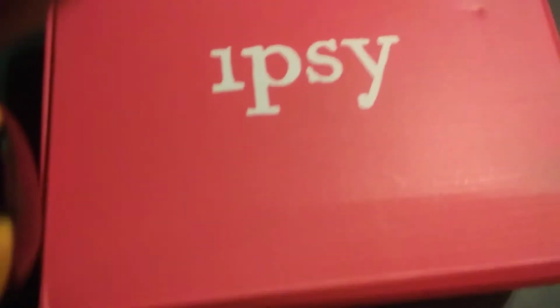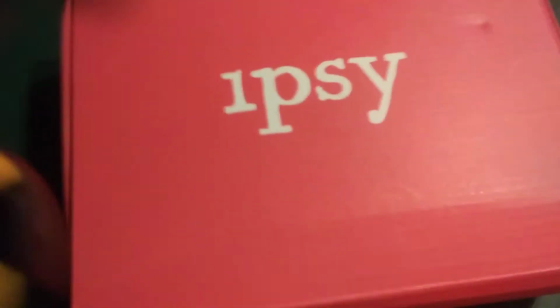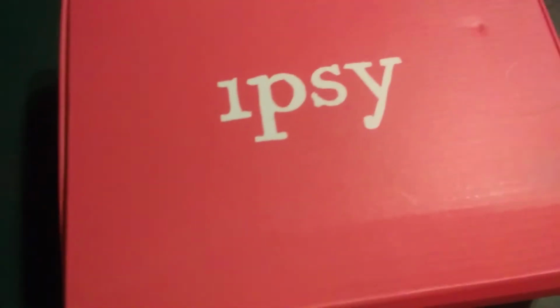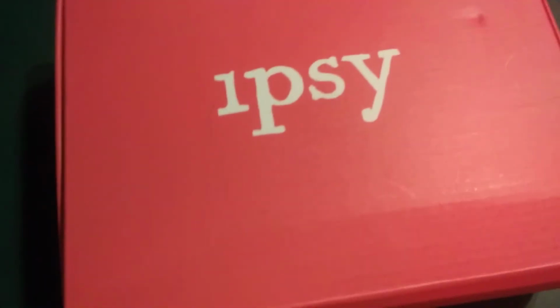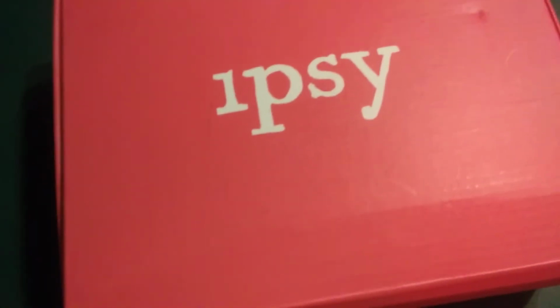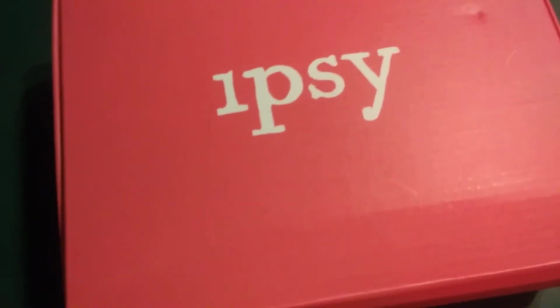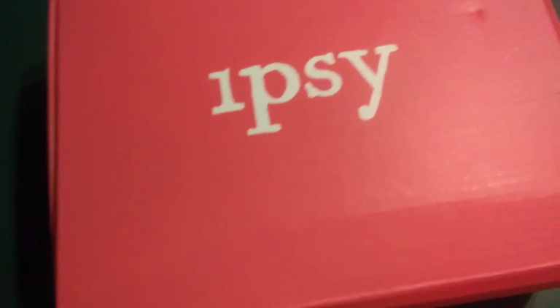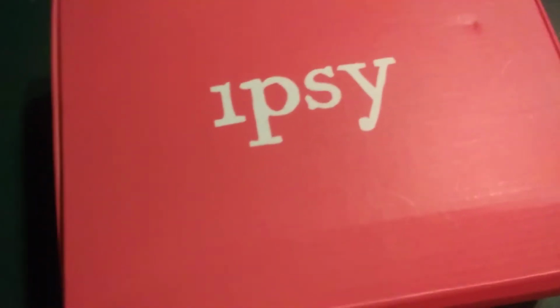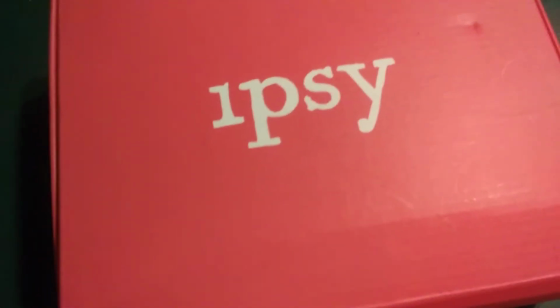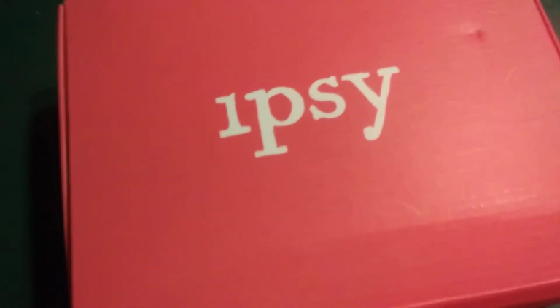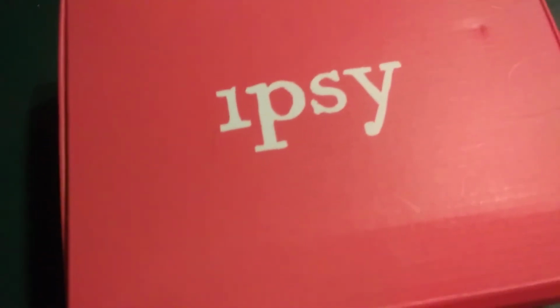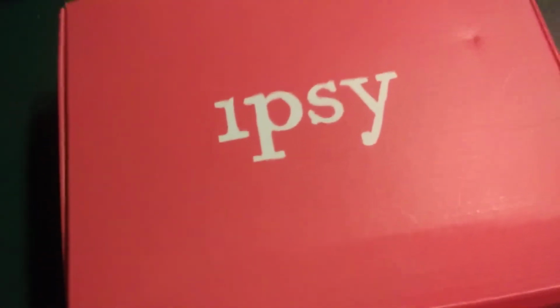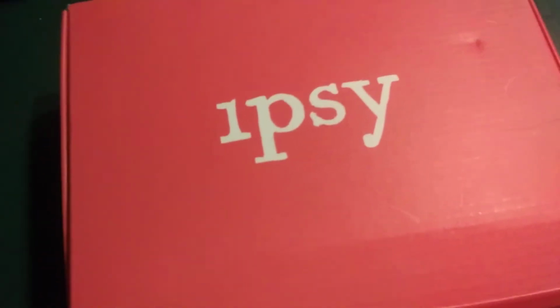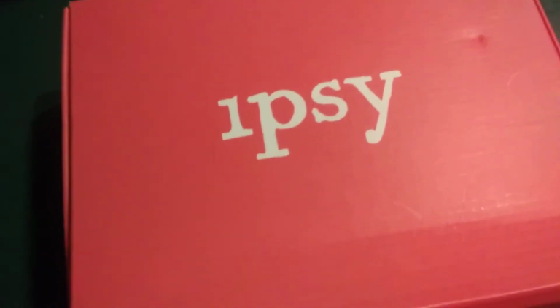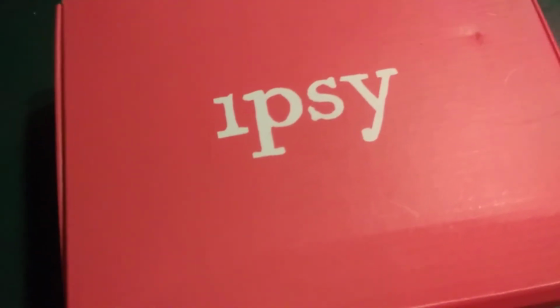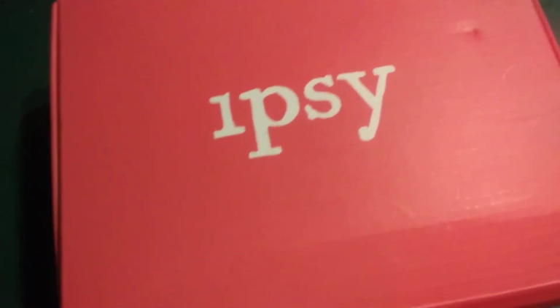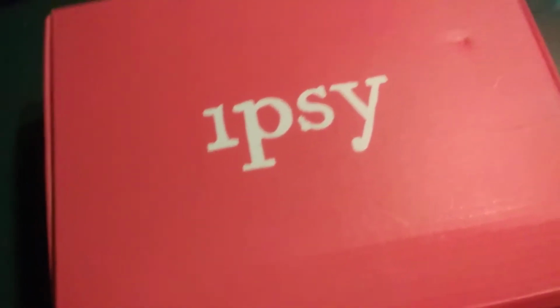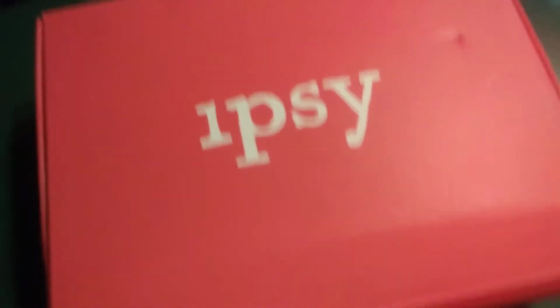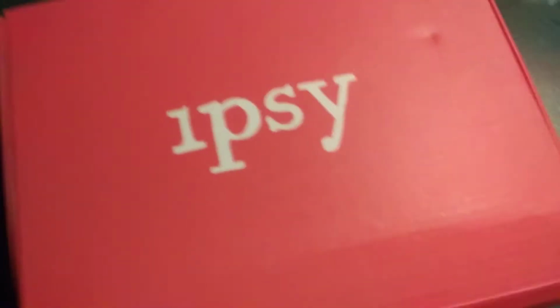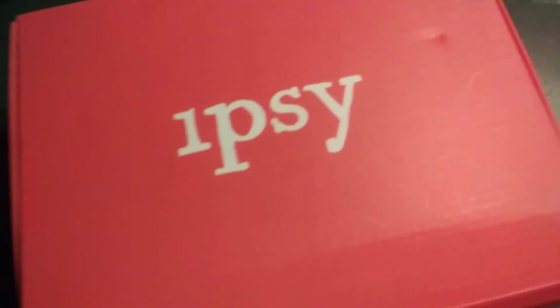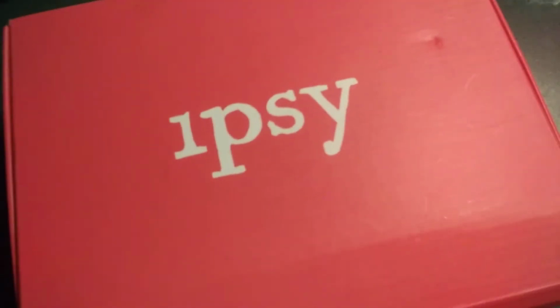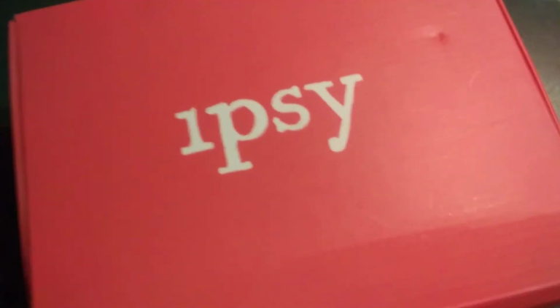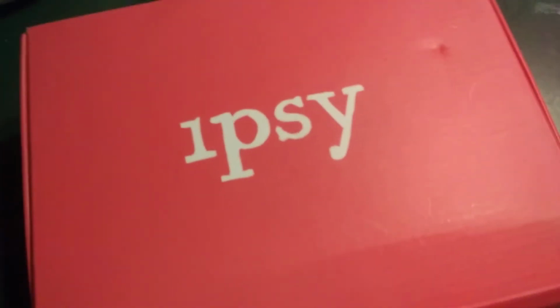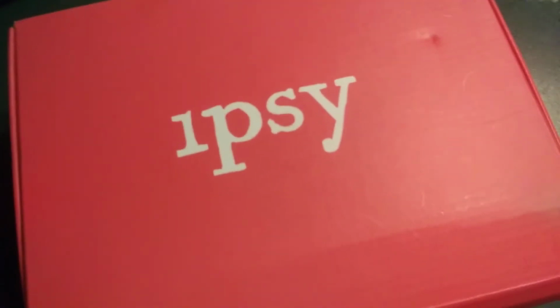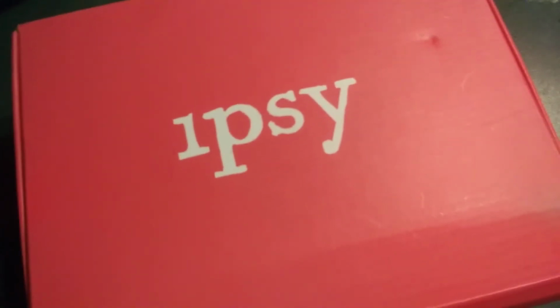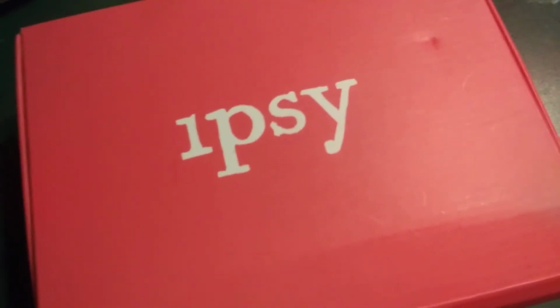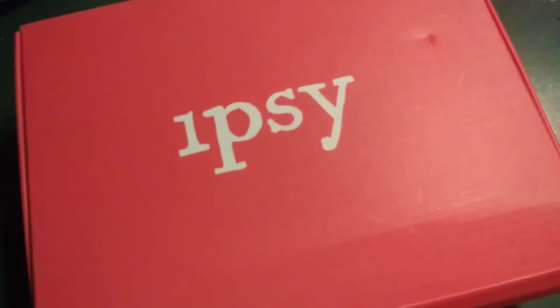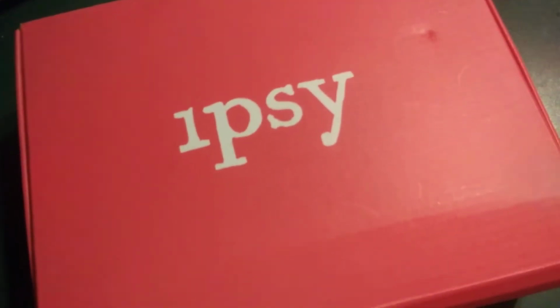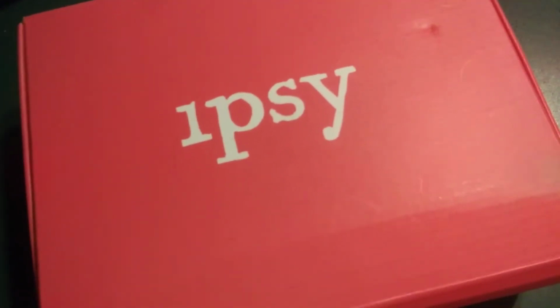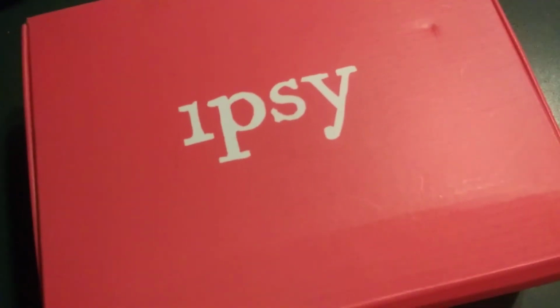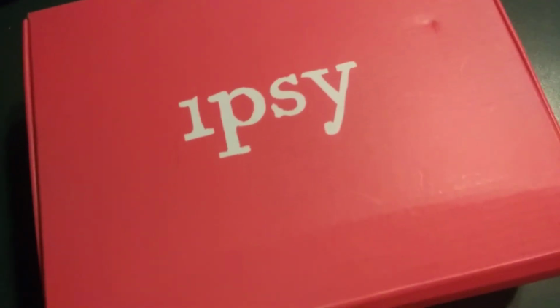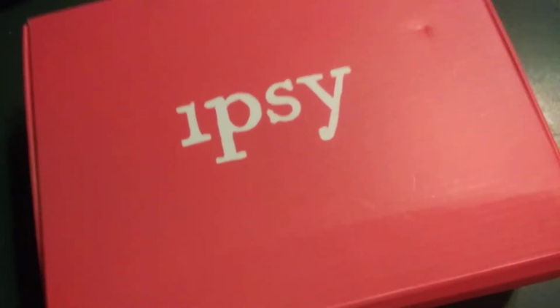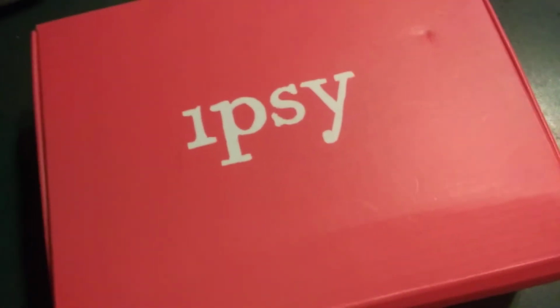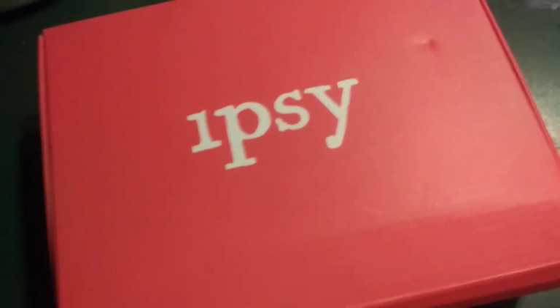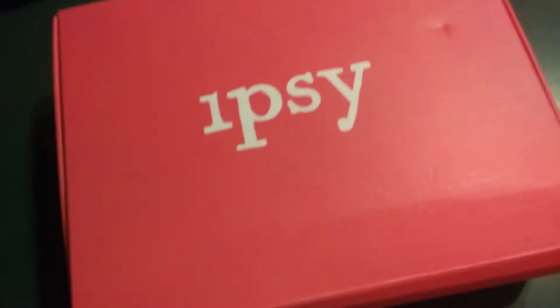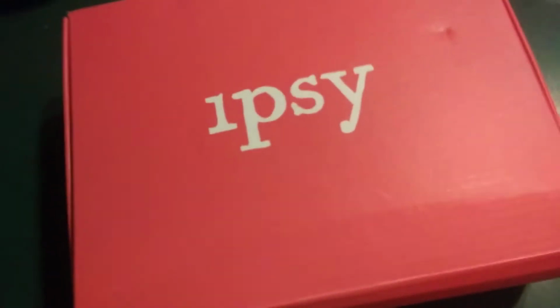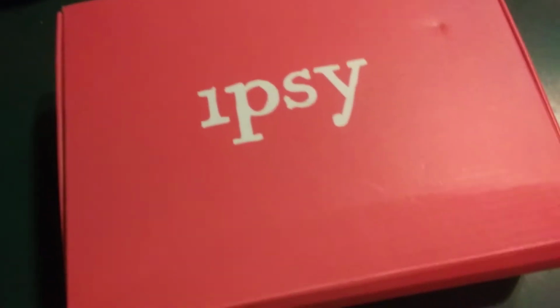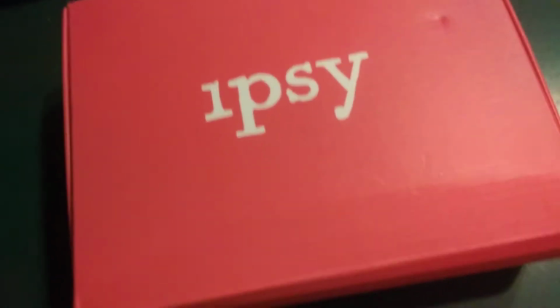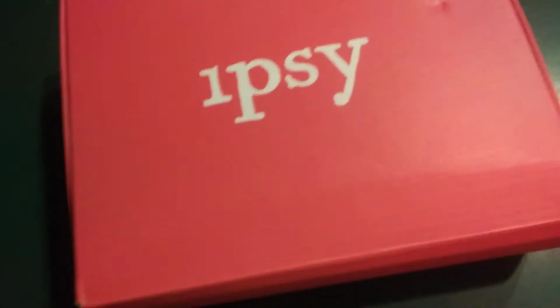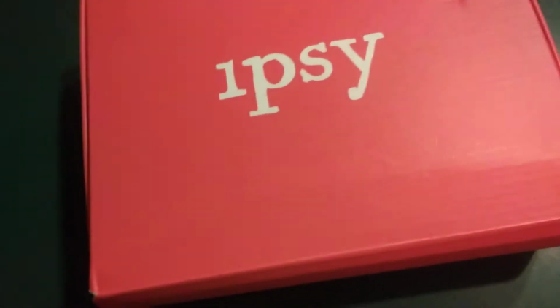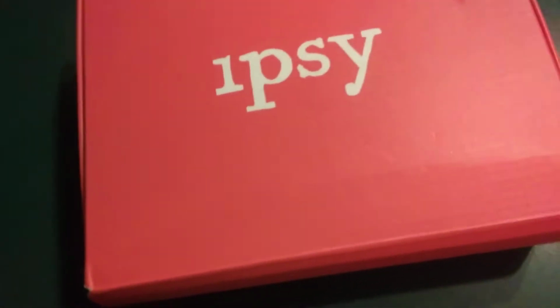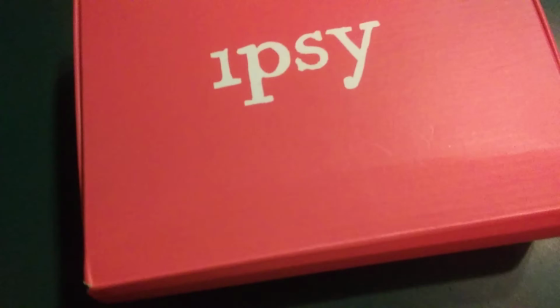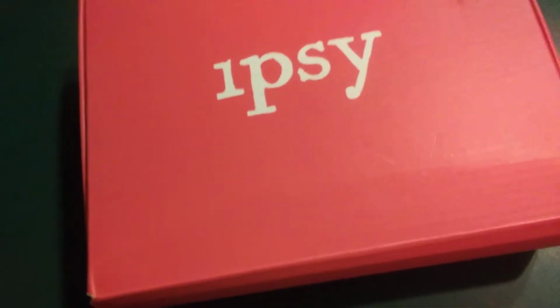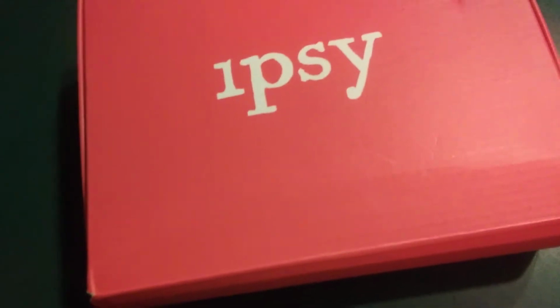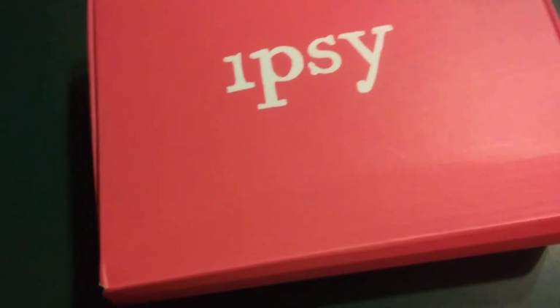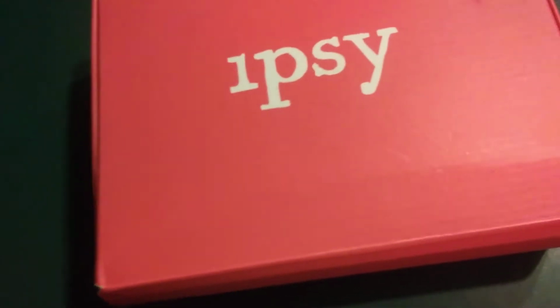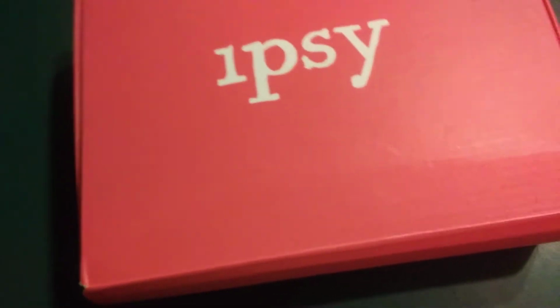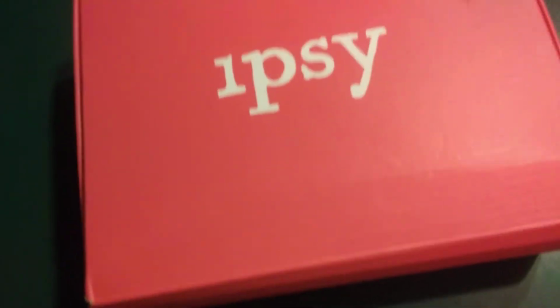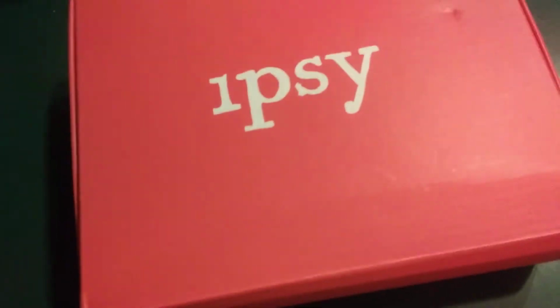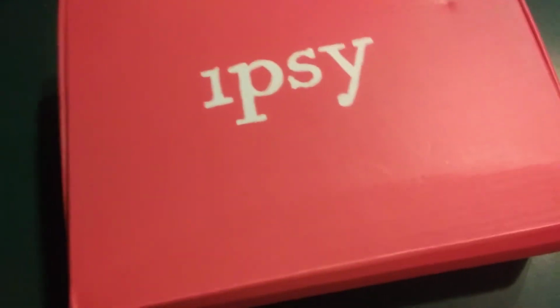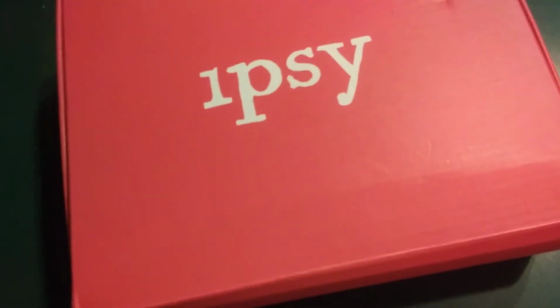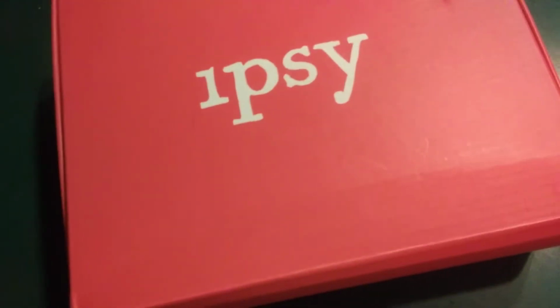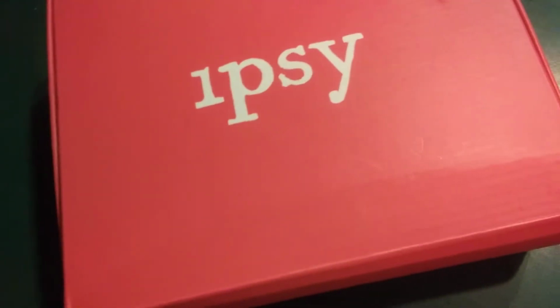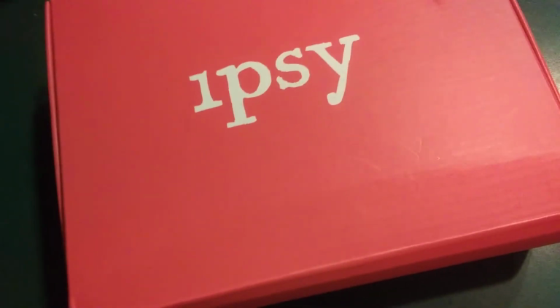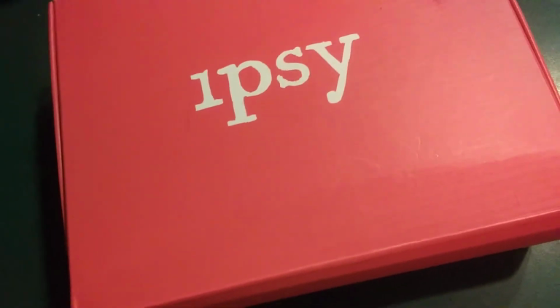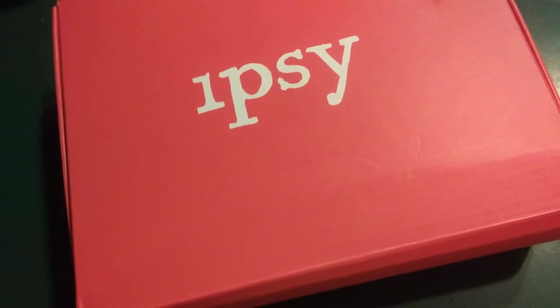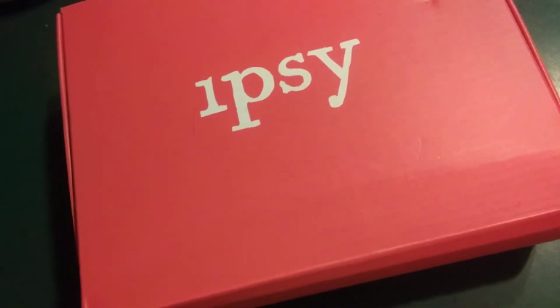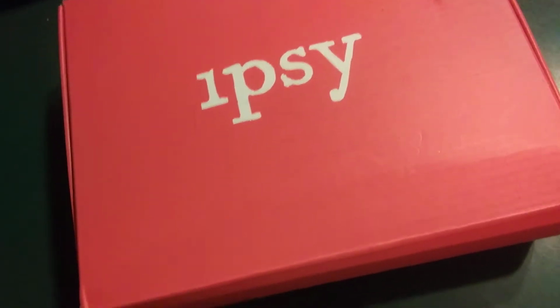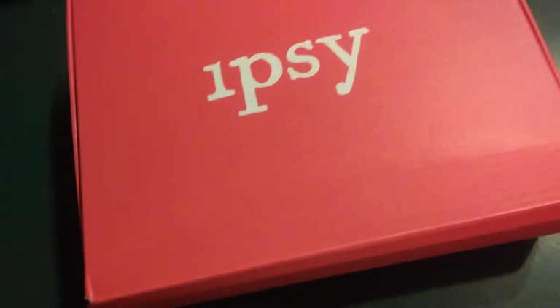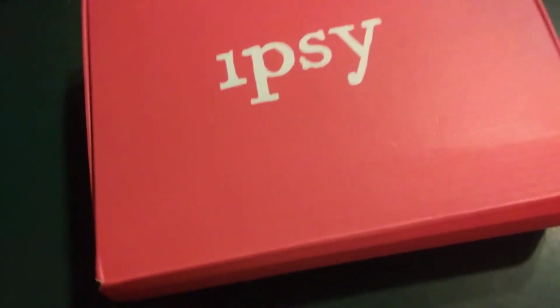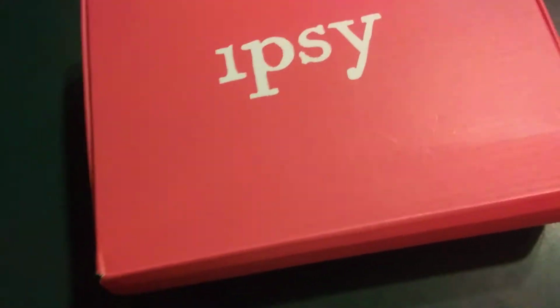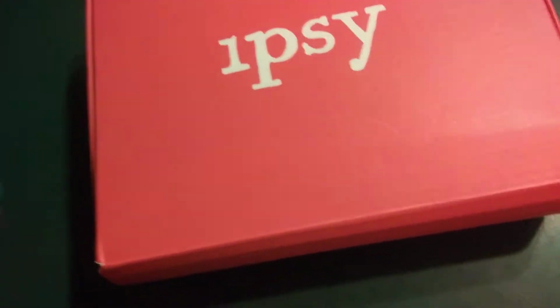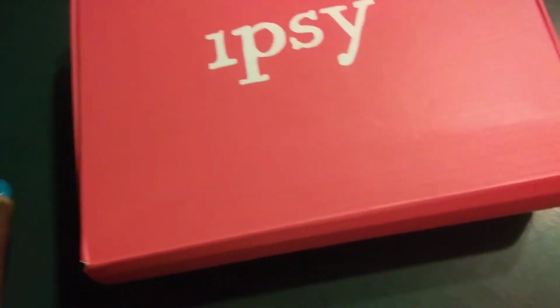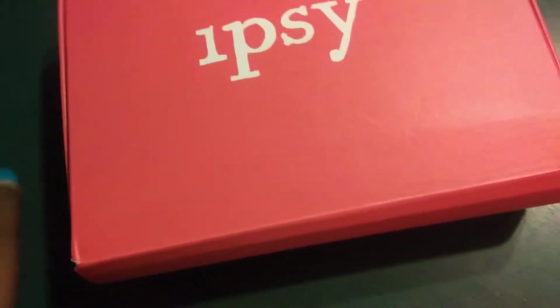Hey everybody, it's Ariana and I bring you another unboxing. This is April 2019.